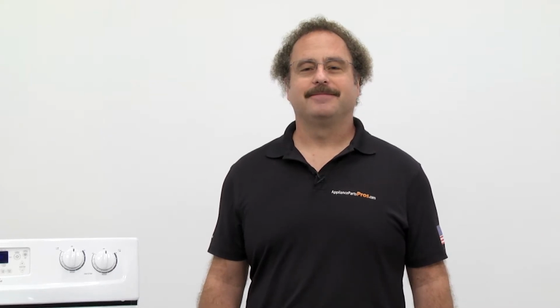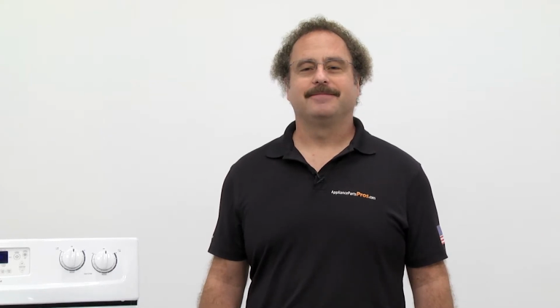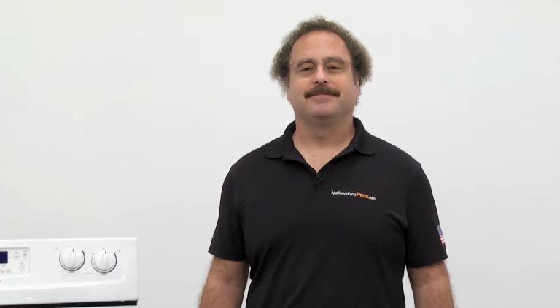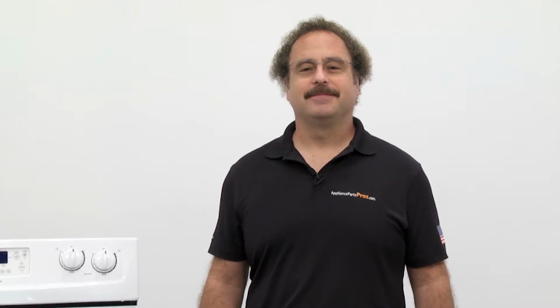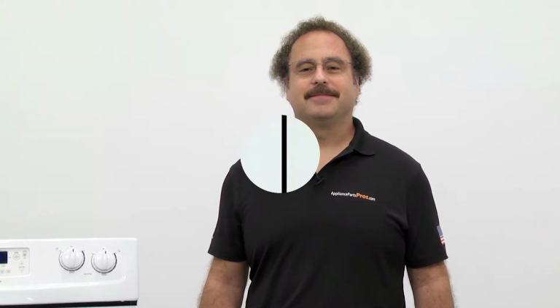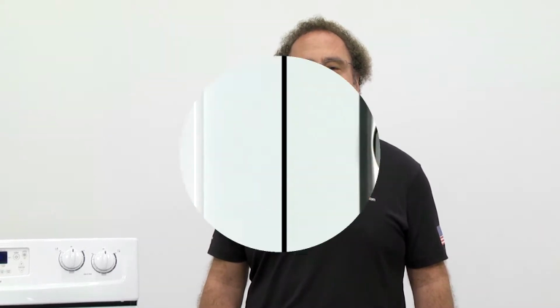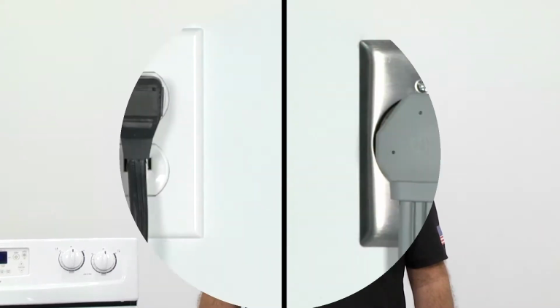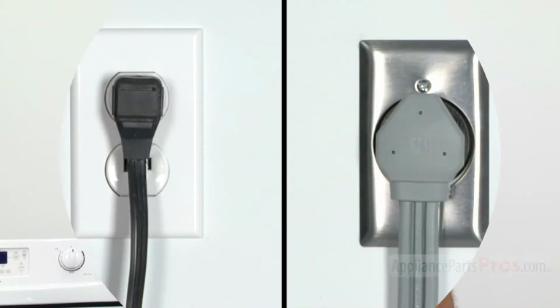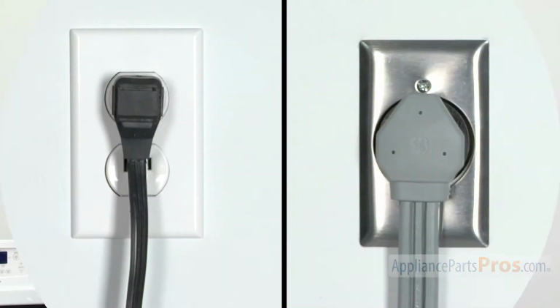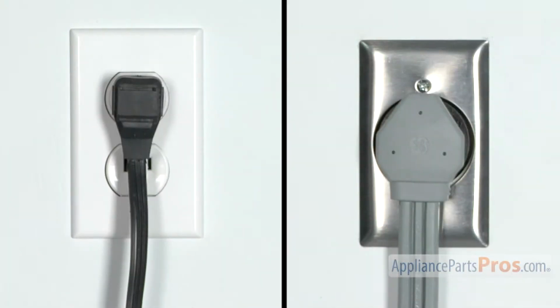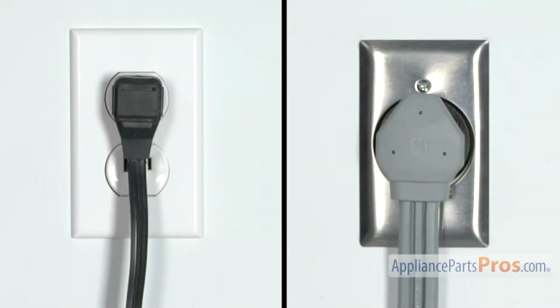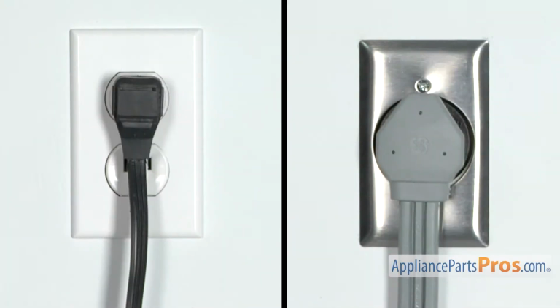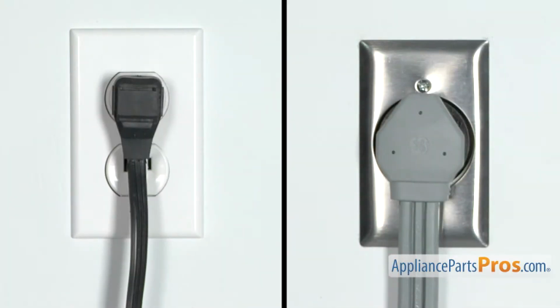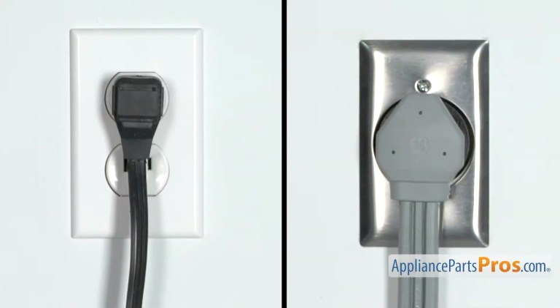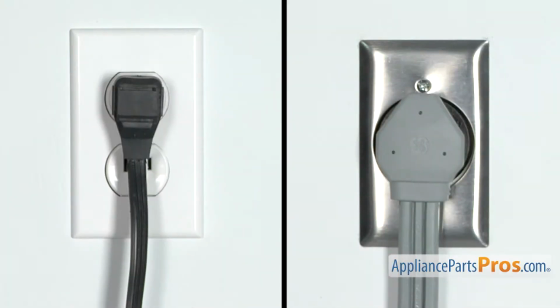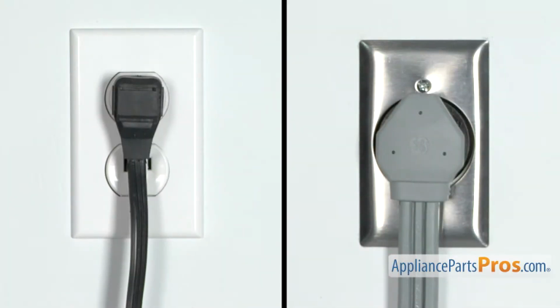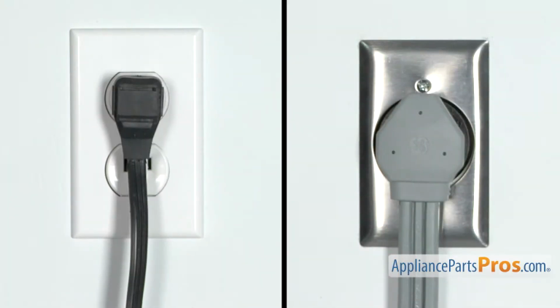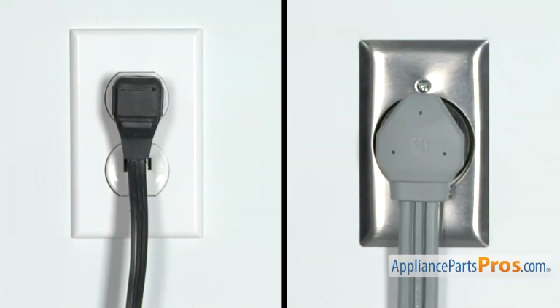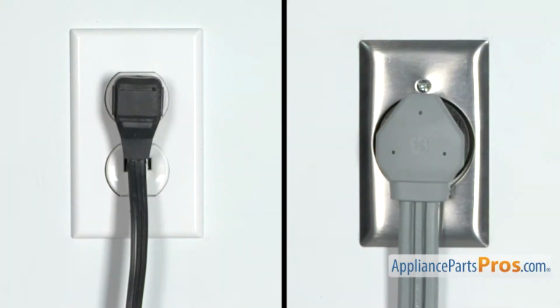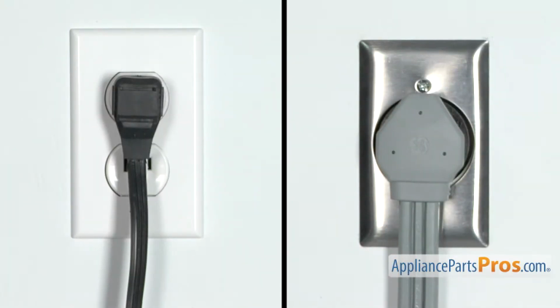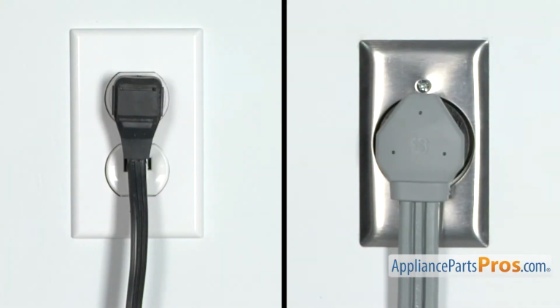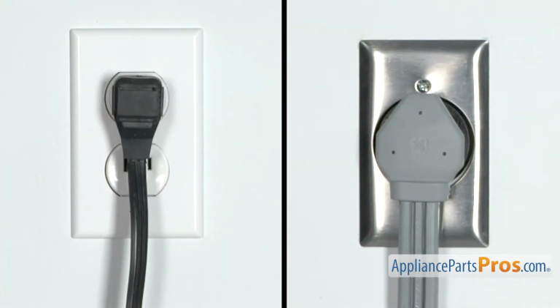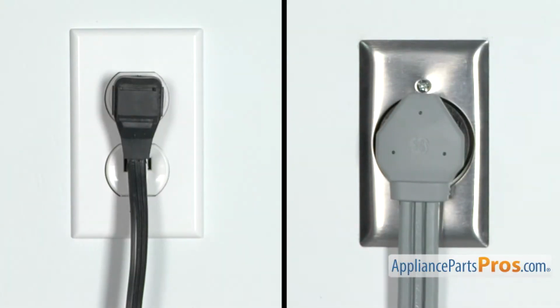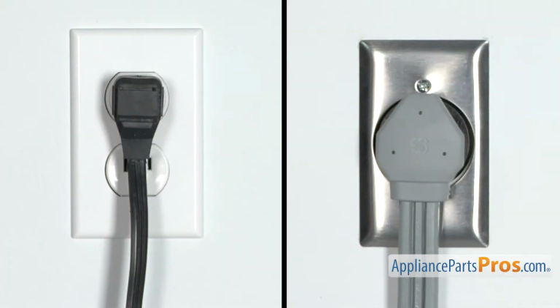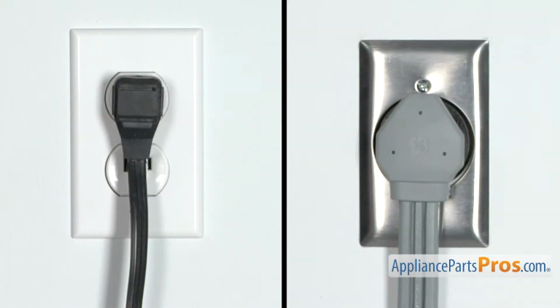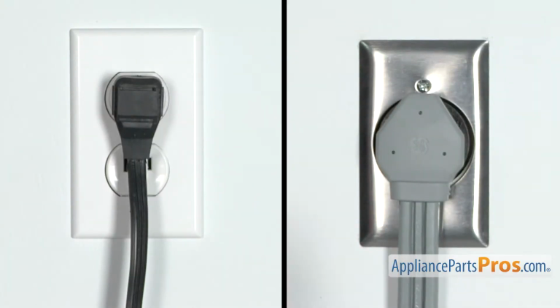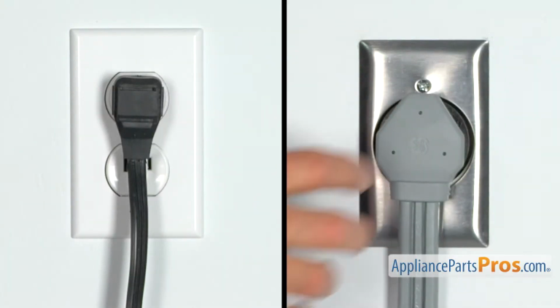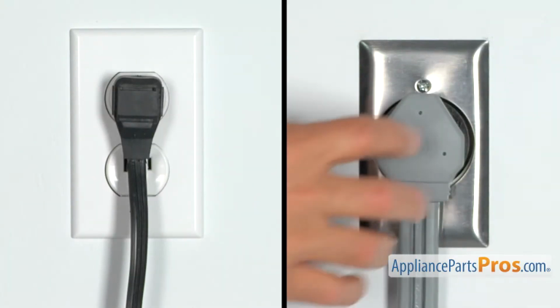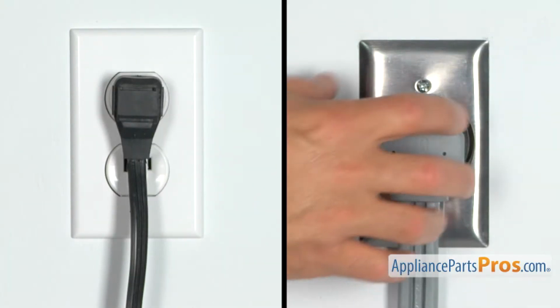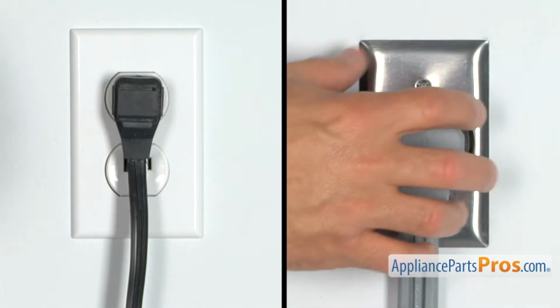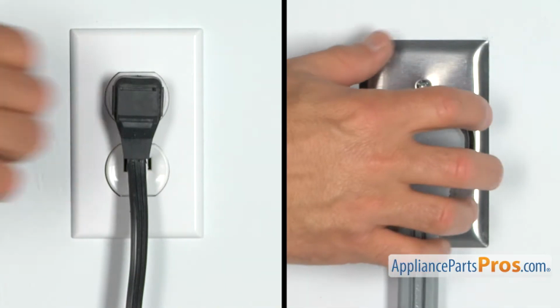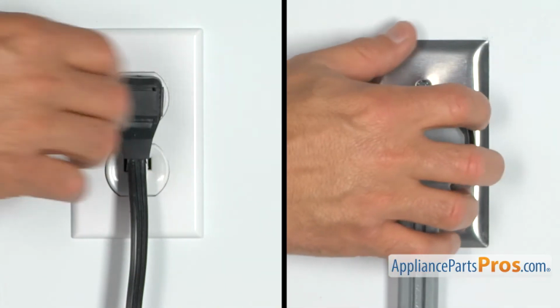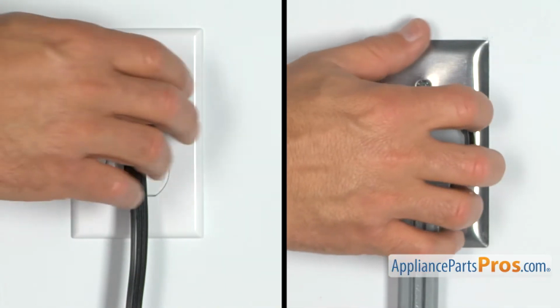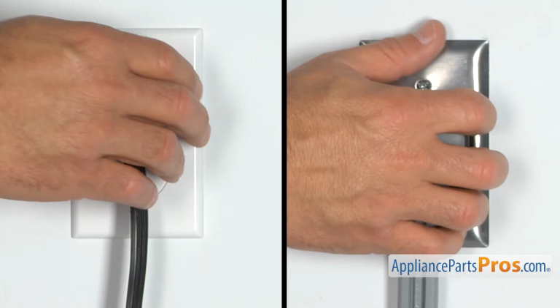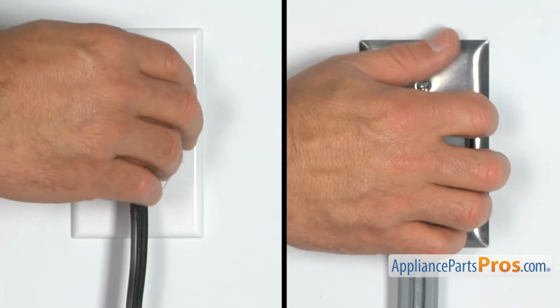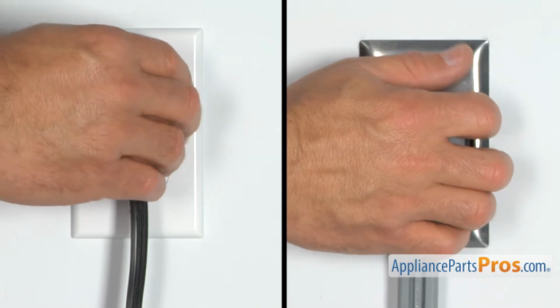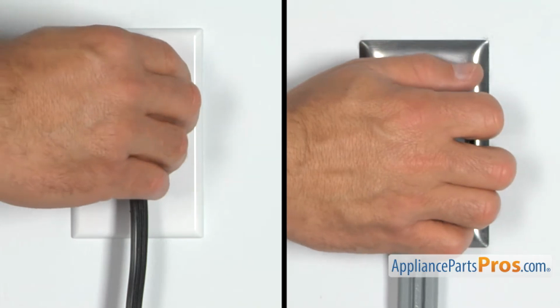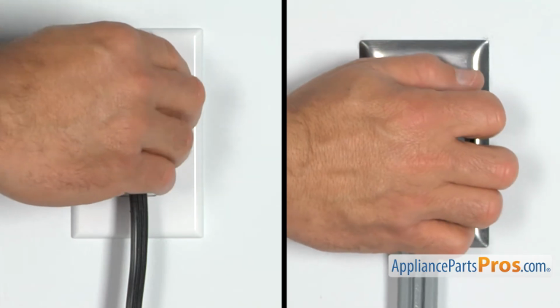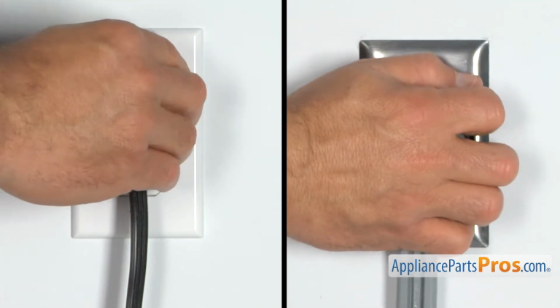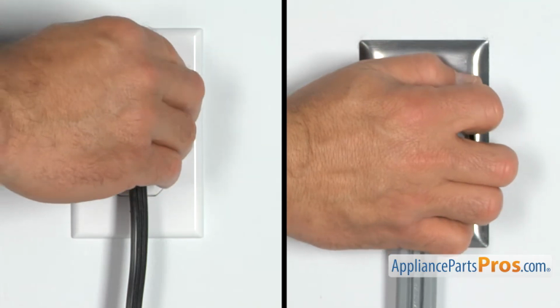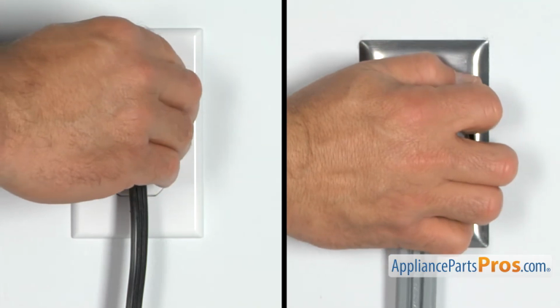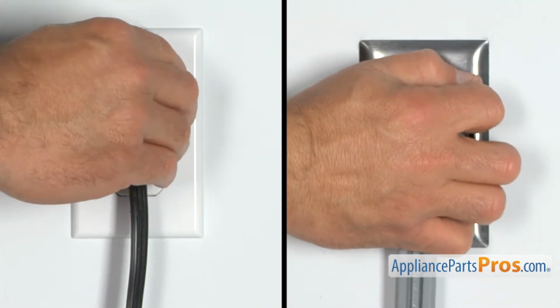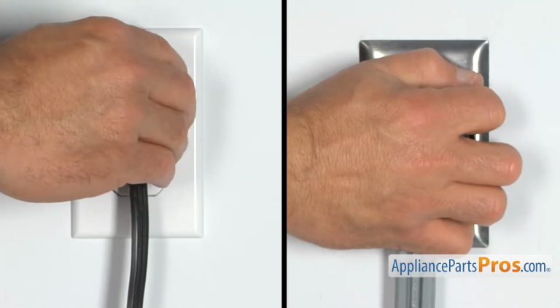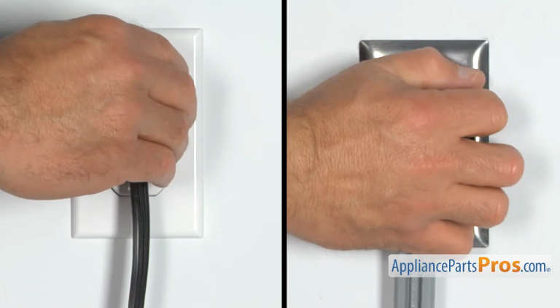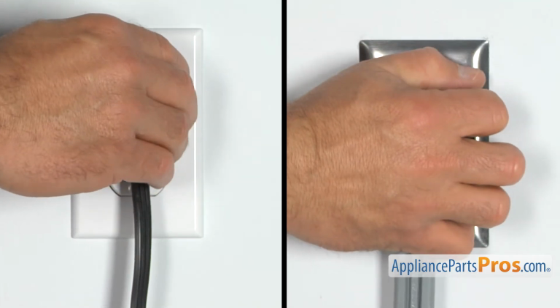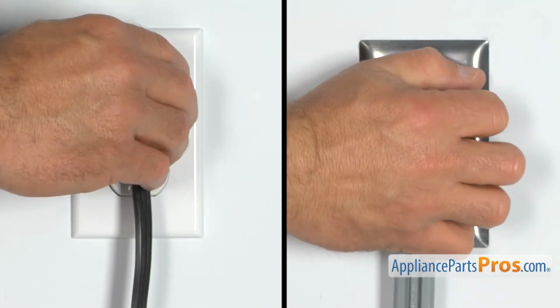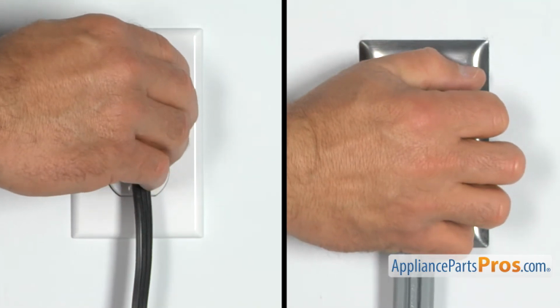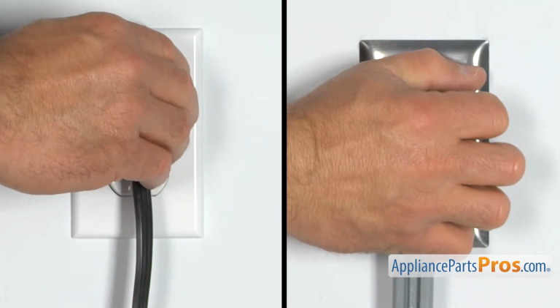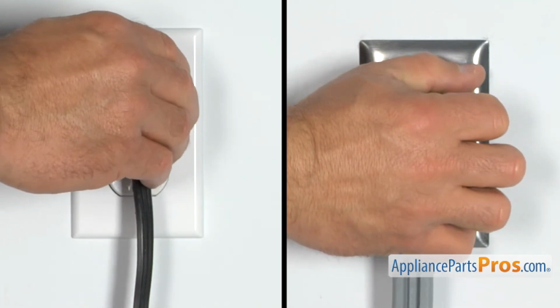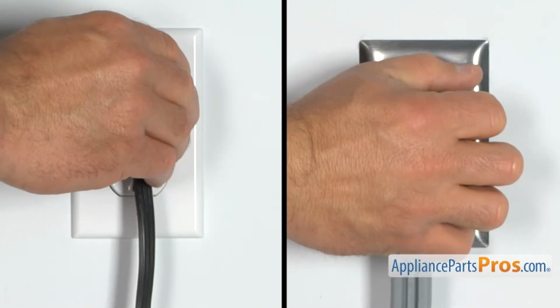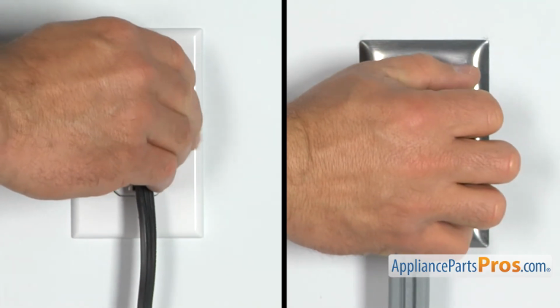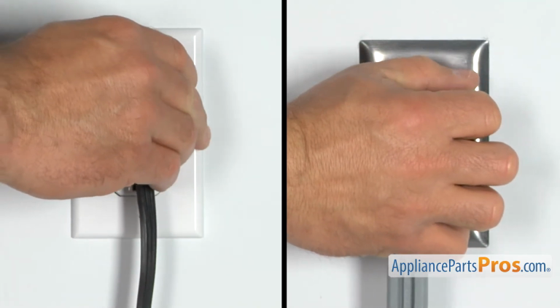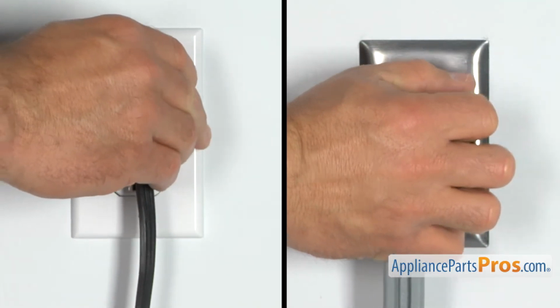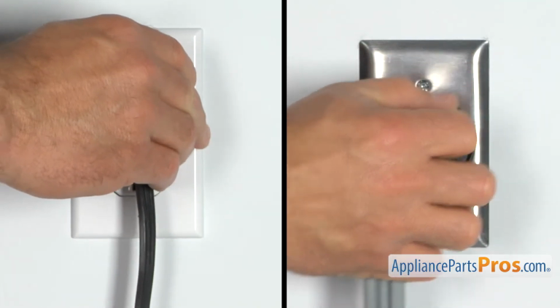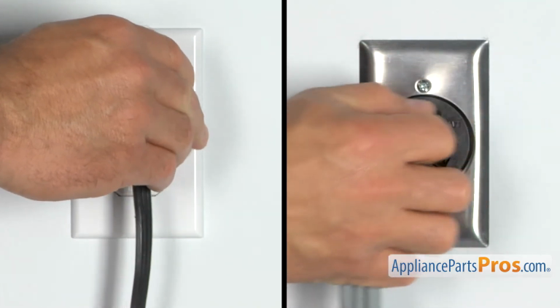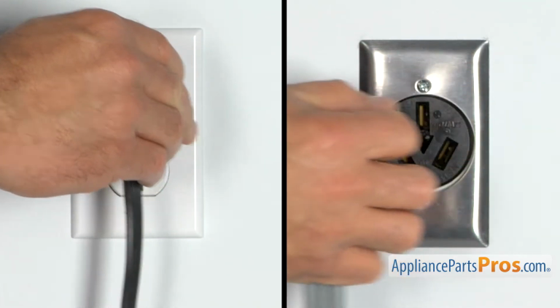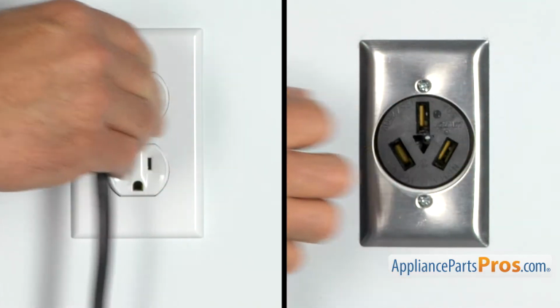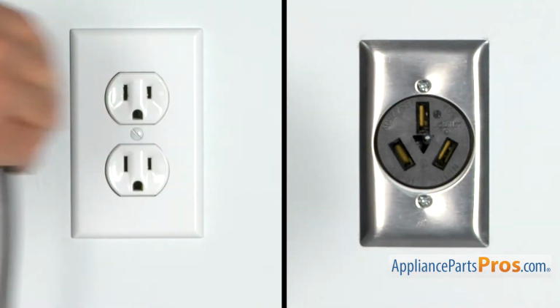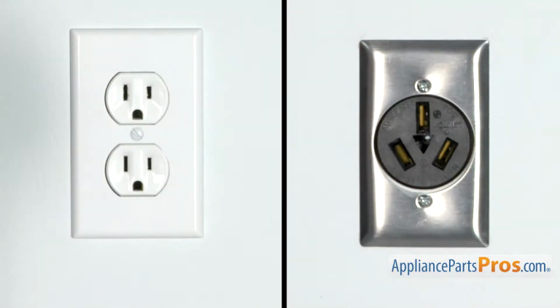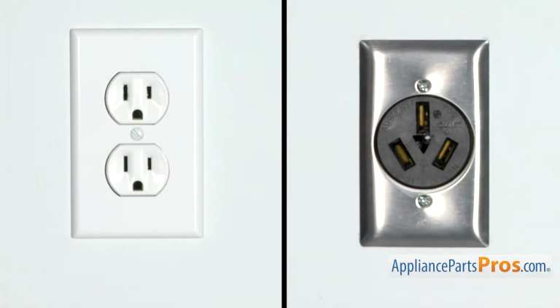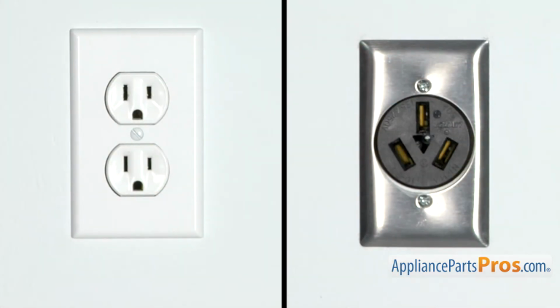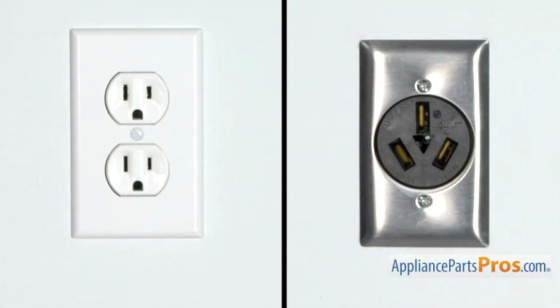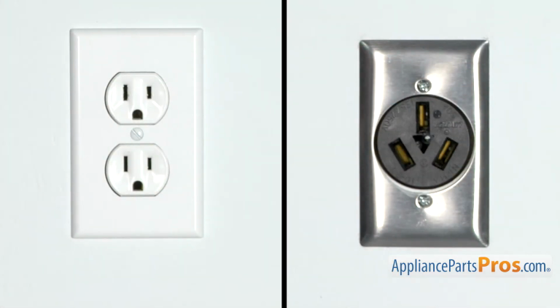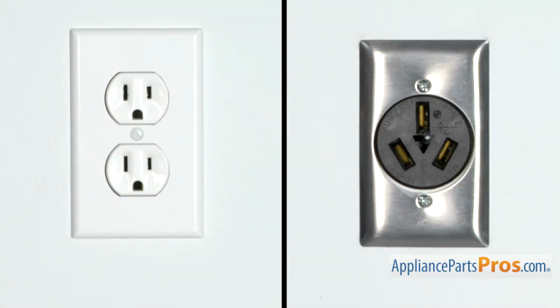But before we begin, we're going to make sure the appliance is unplugged or the circuit breakers are off so there's no chance of electrocution.